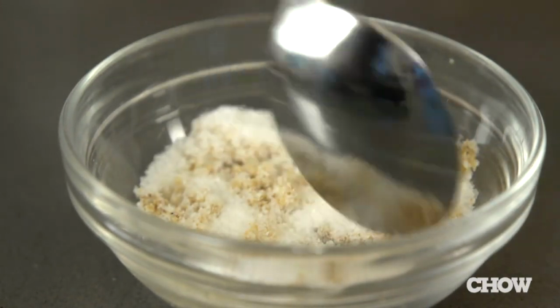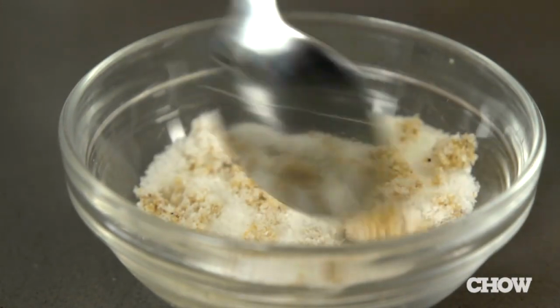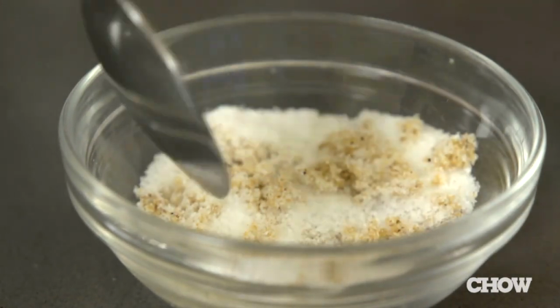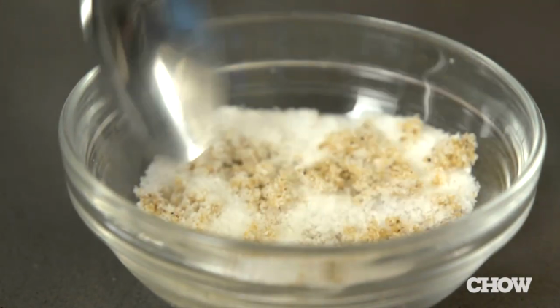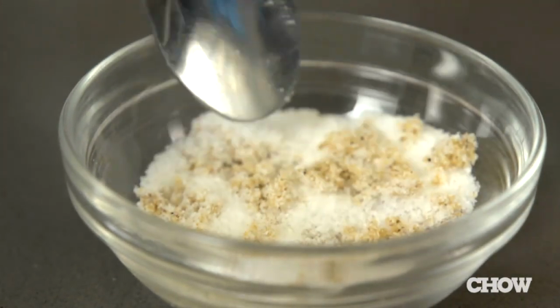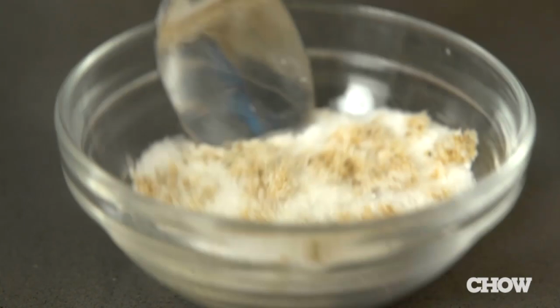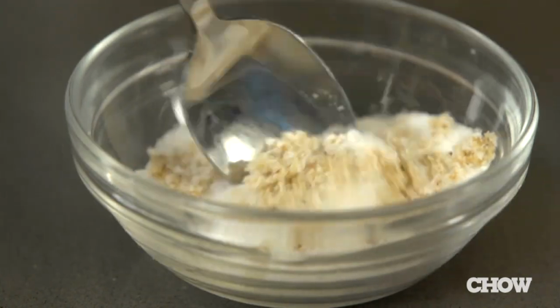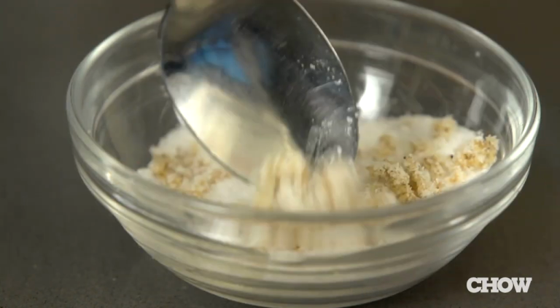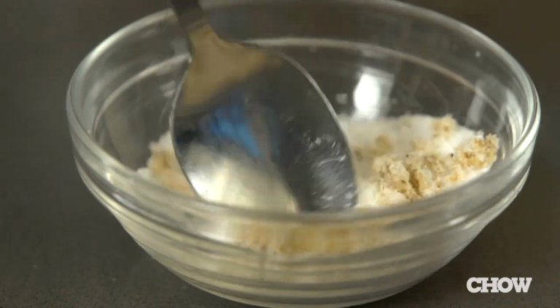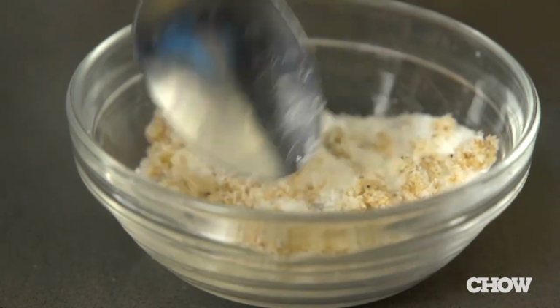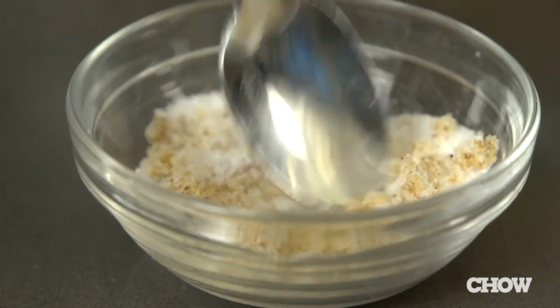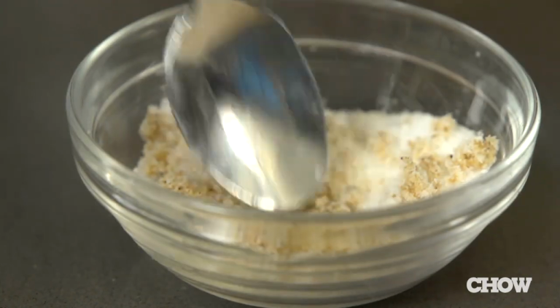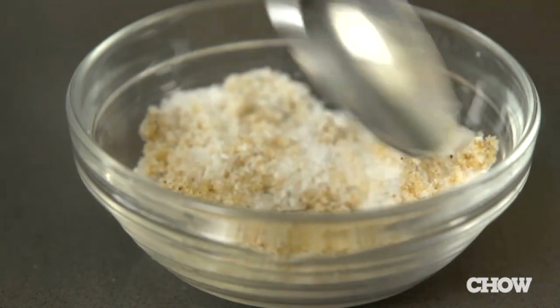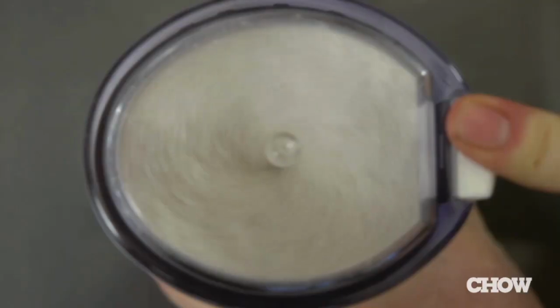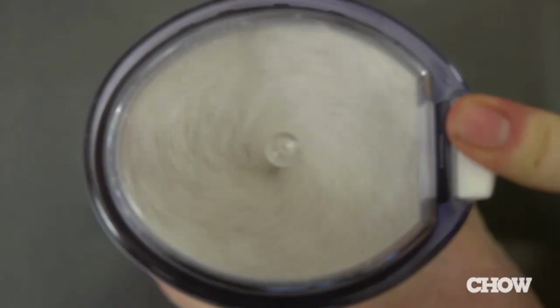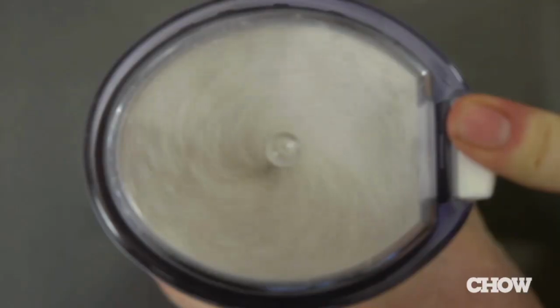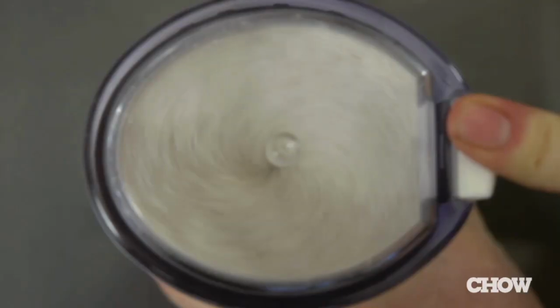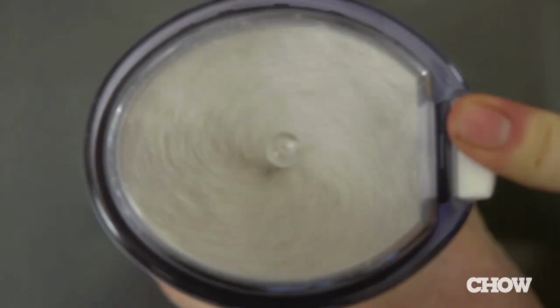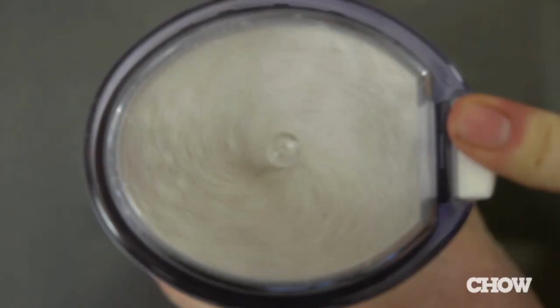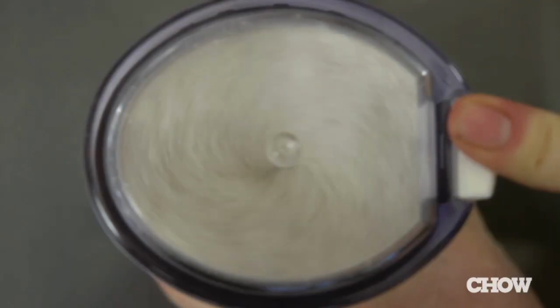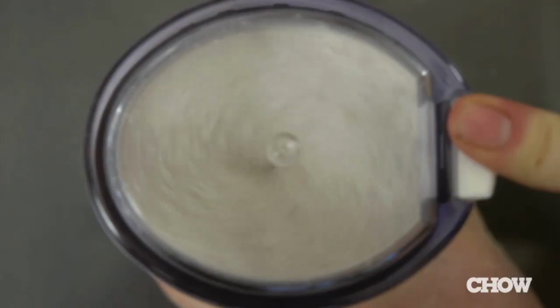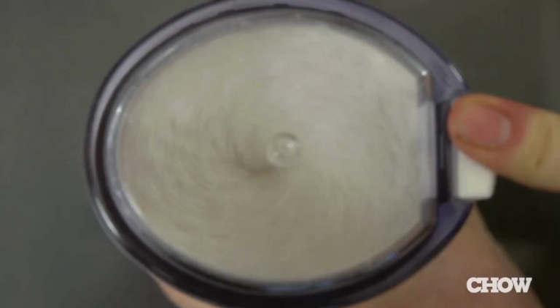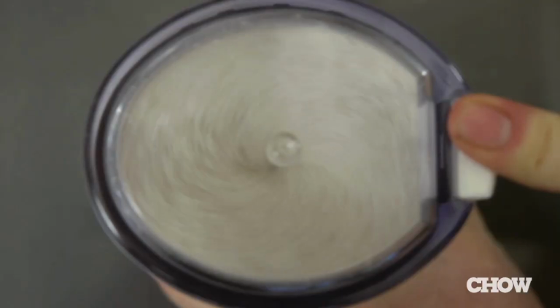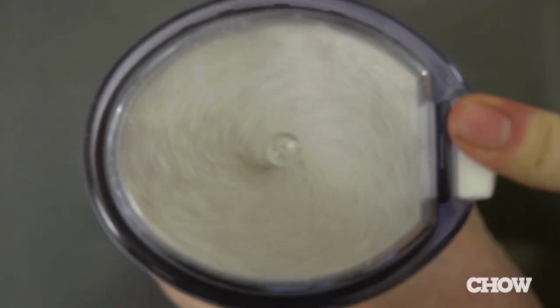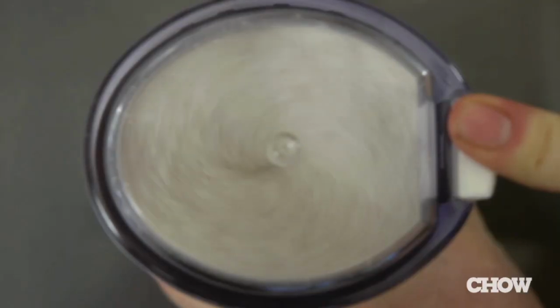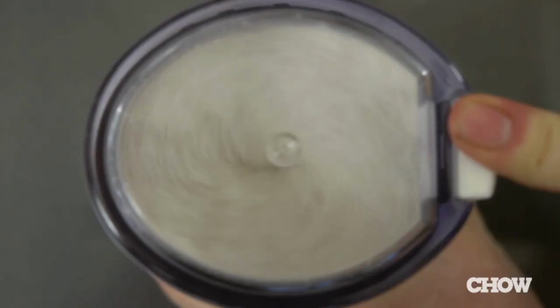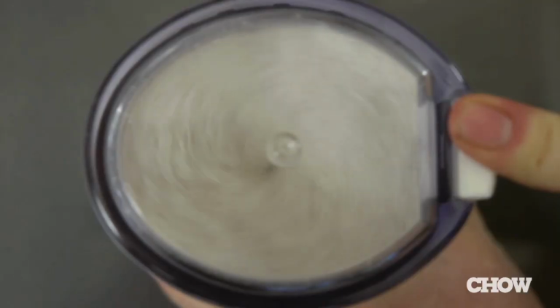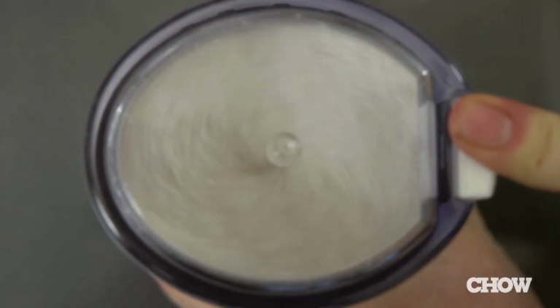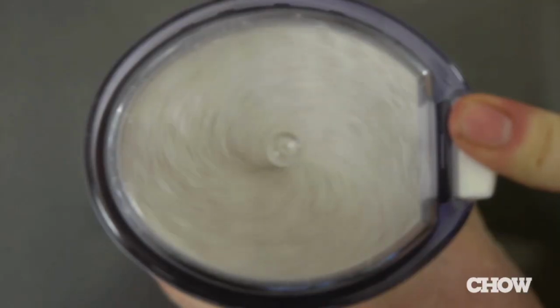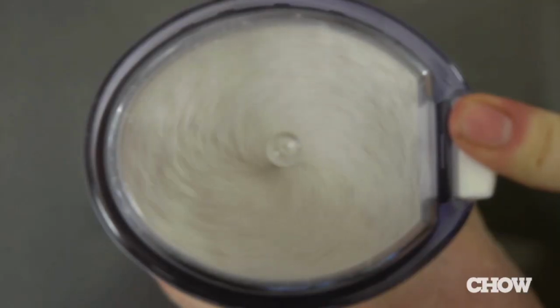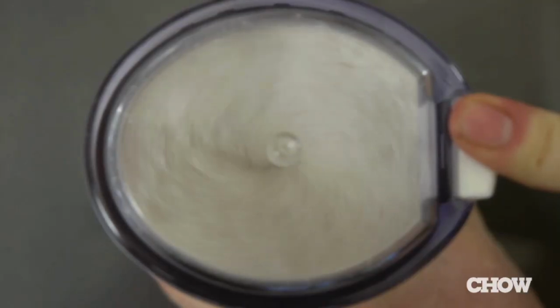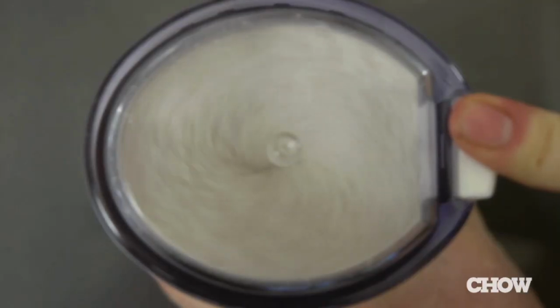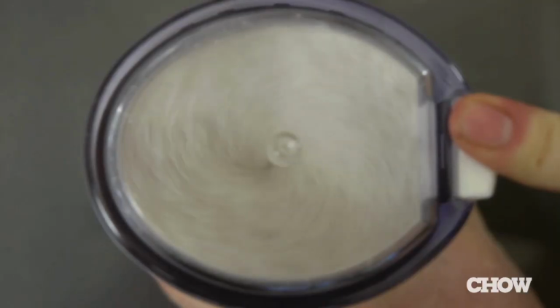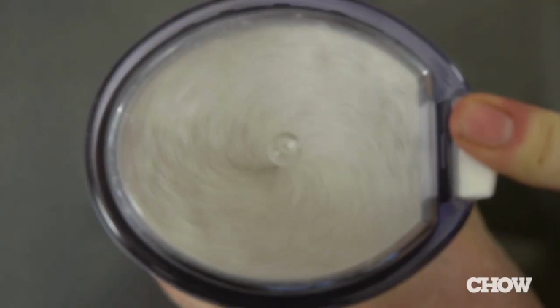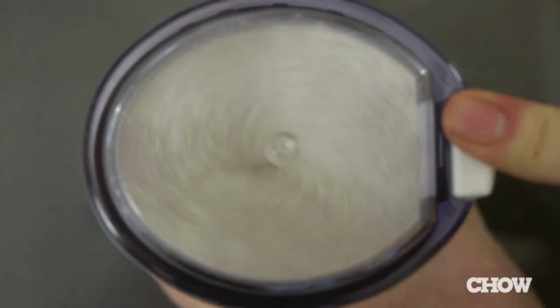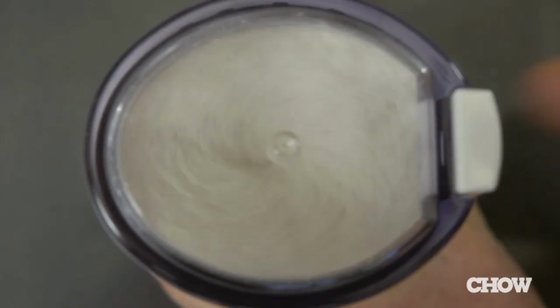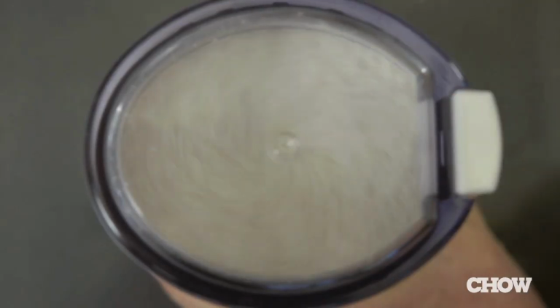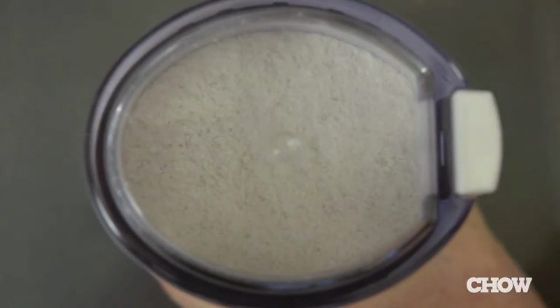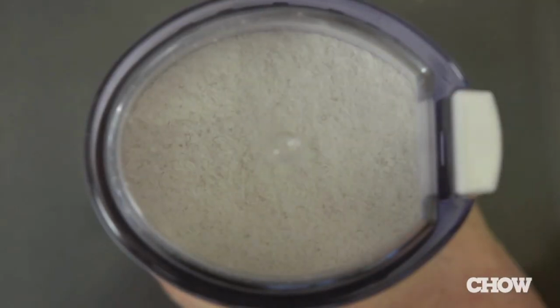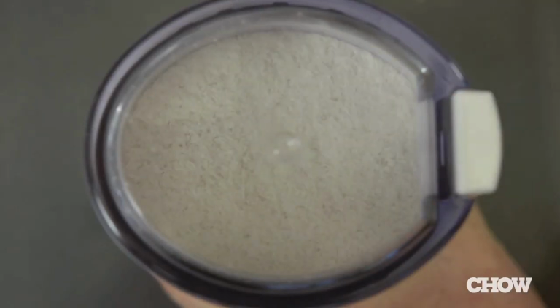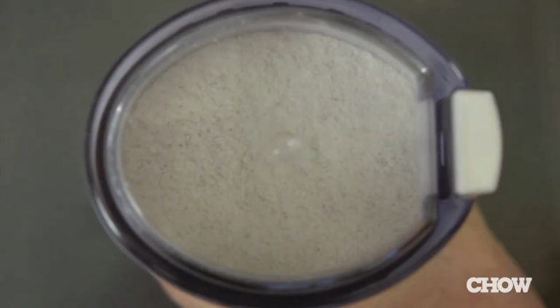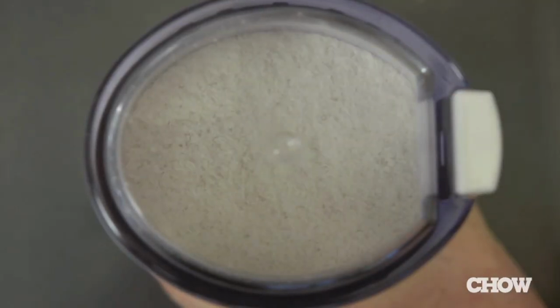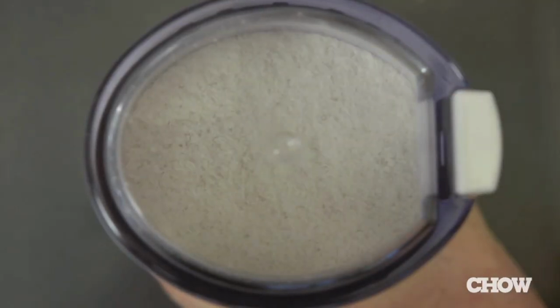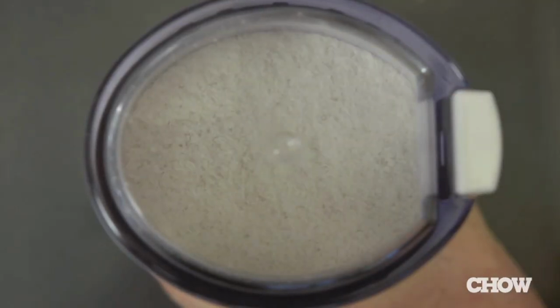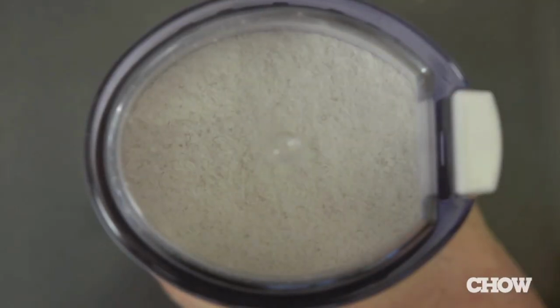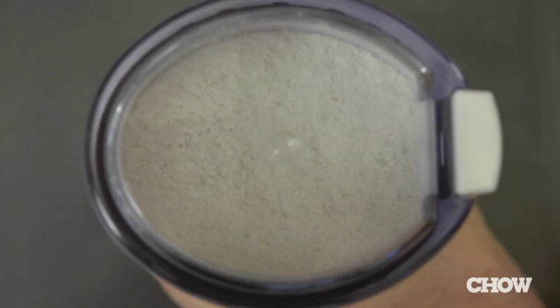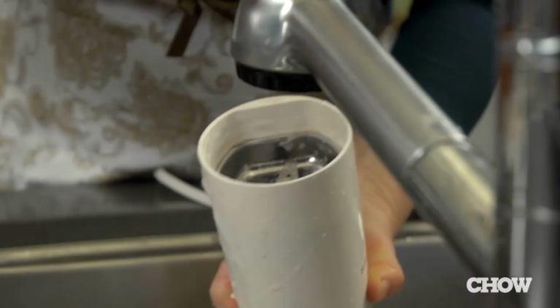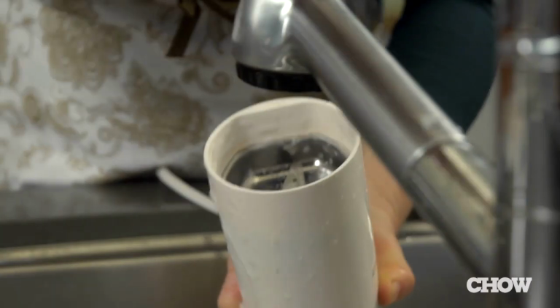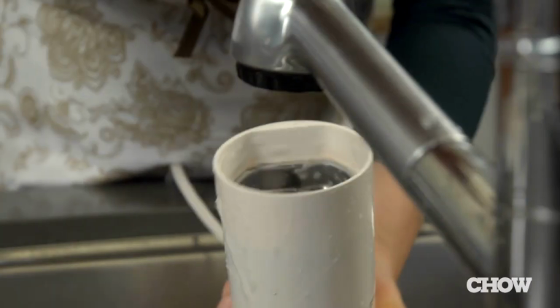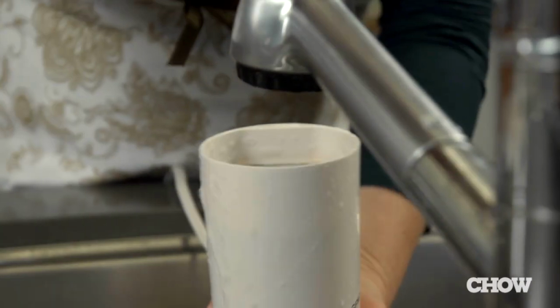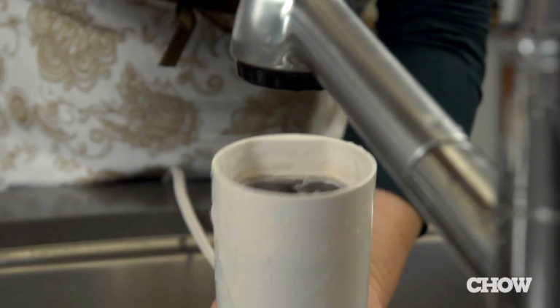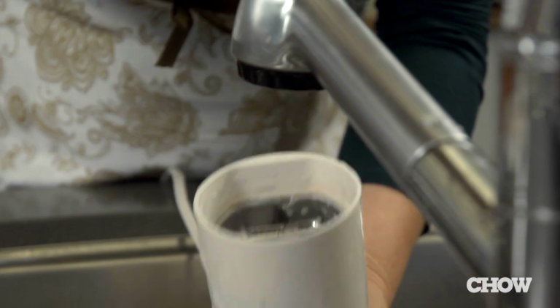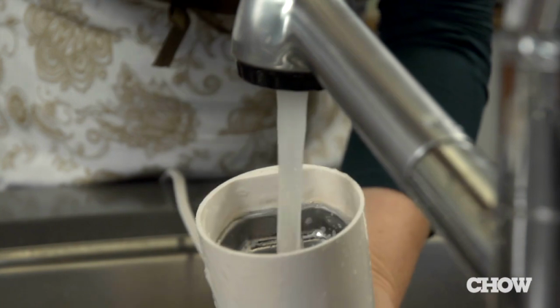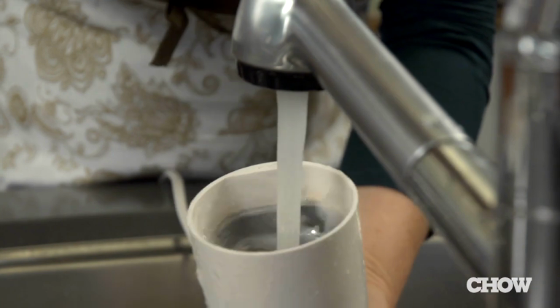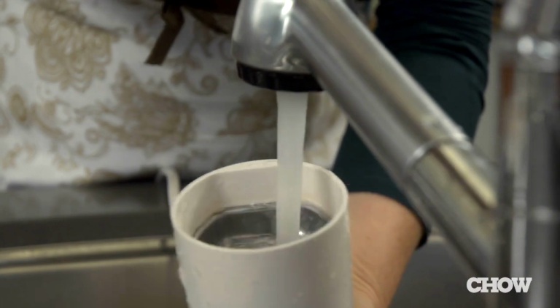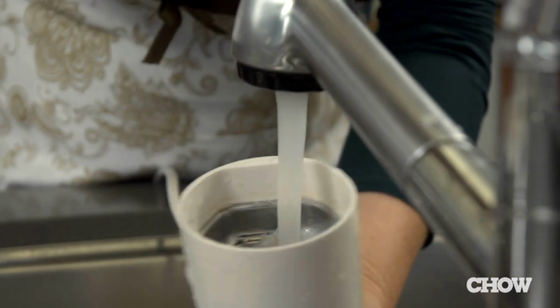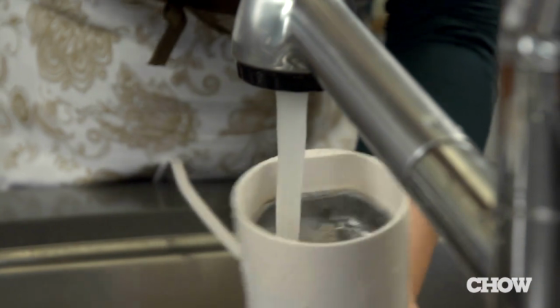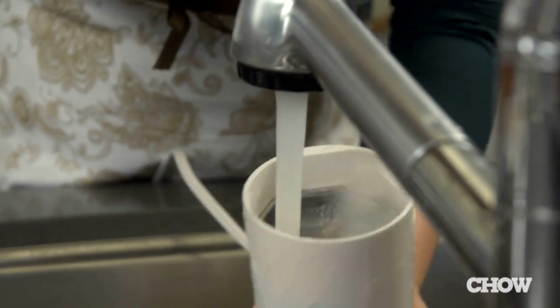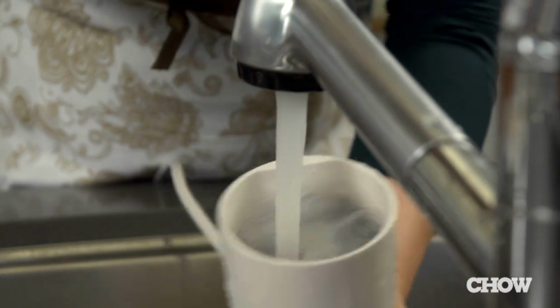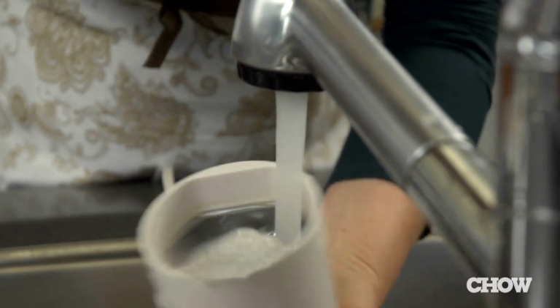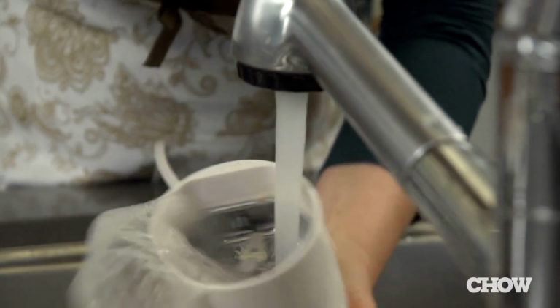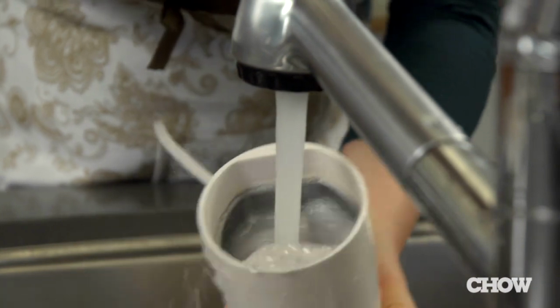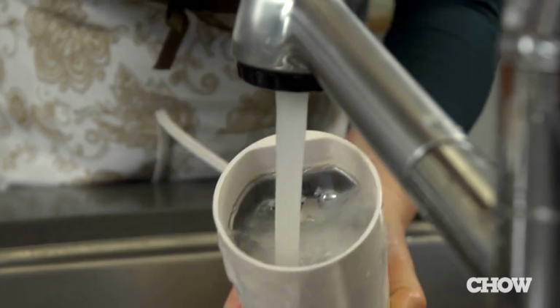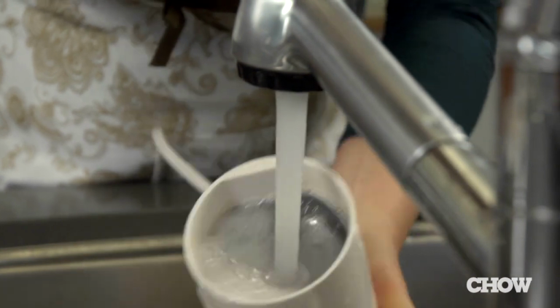To clean out the coffee grinder, just grind up dry uncooked rice and throw it away, then wash it with soap and water to take away any trace of fishy smell.